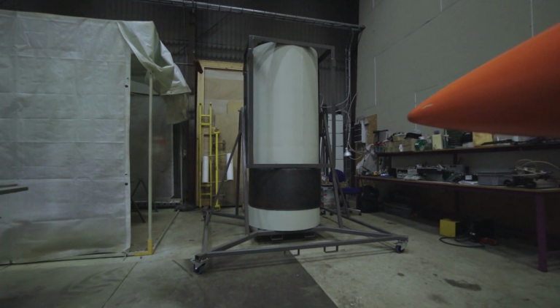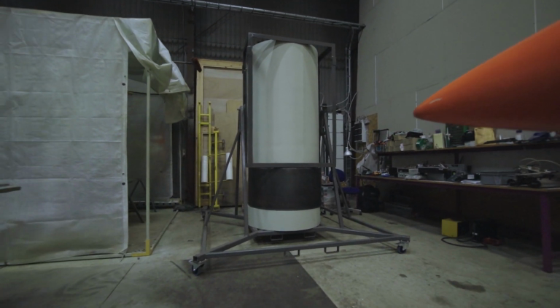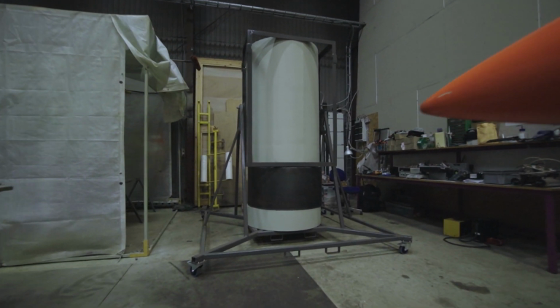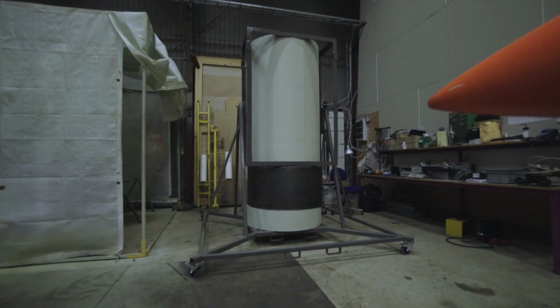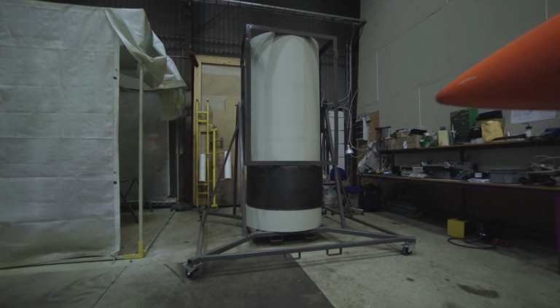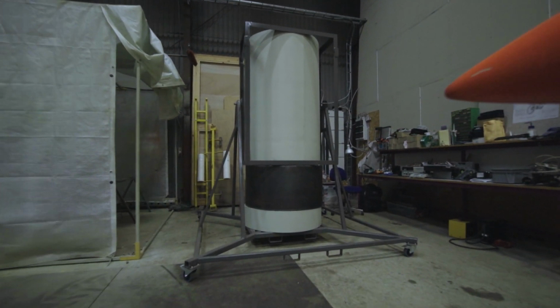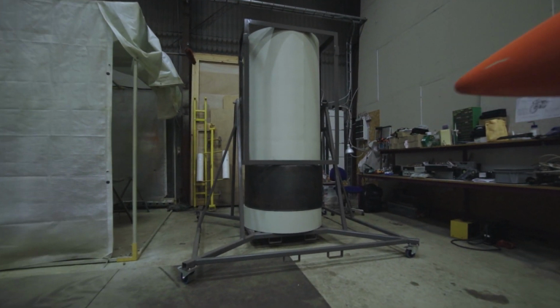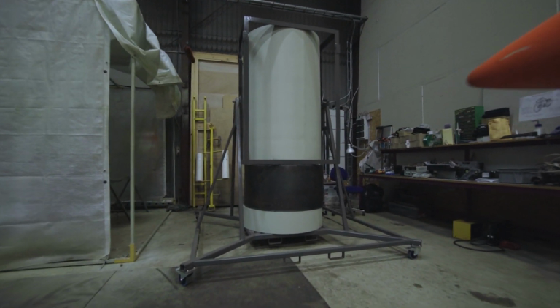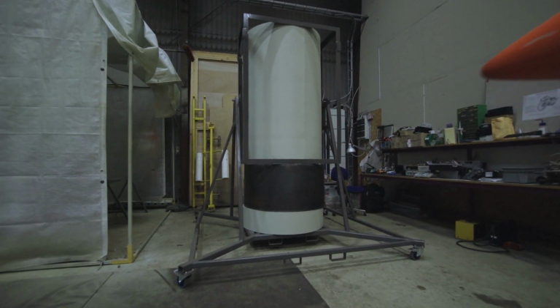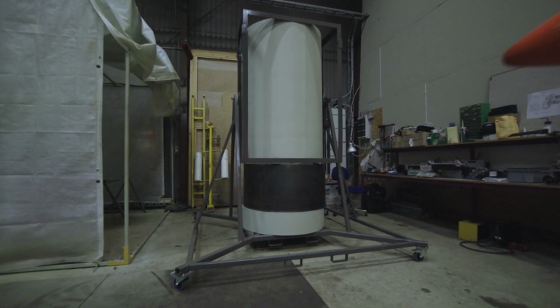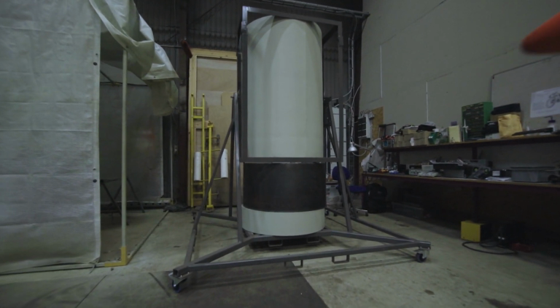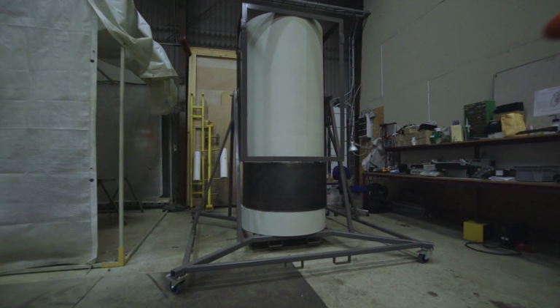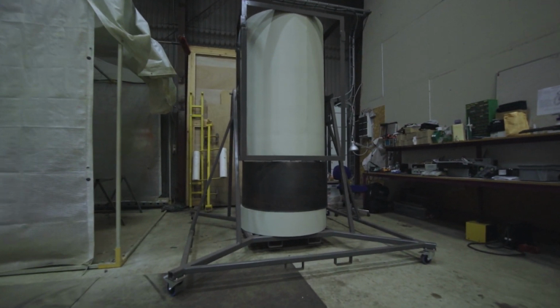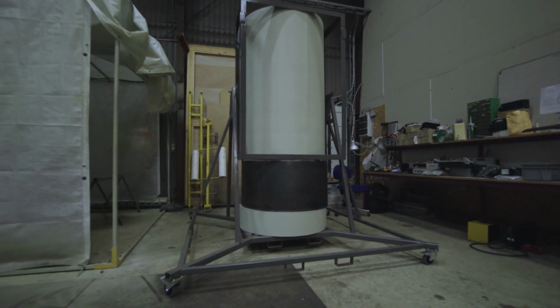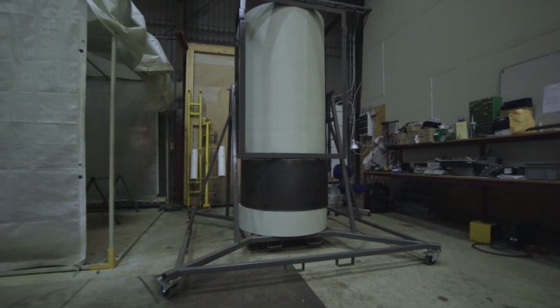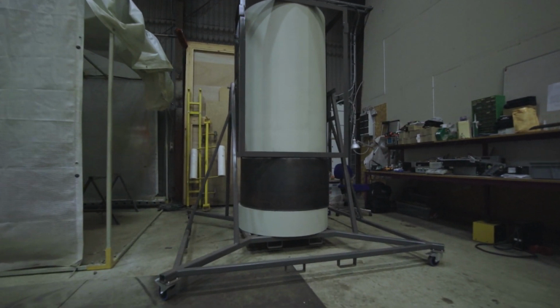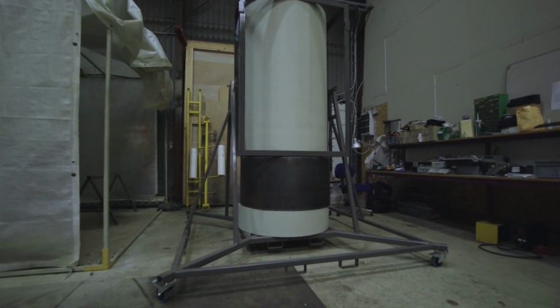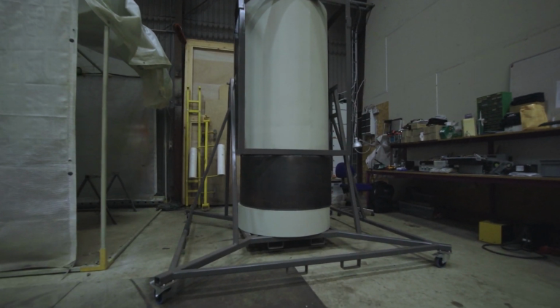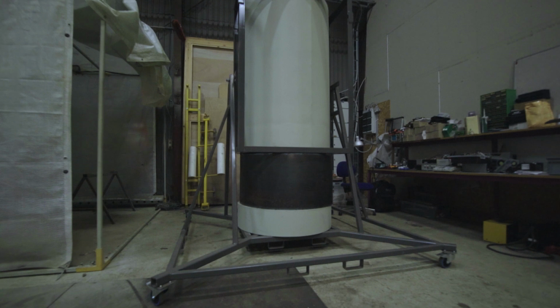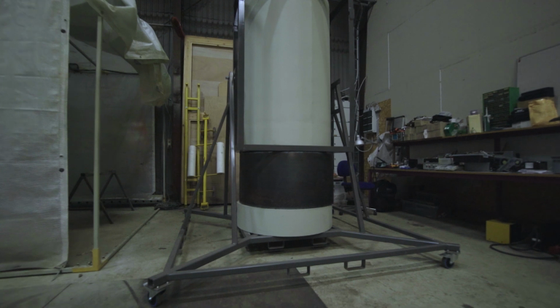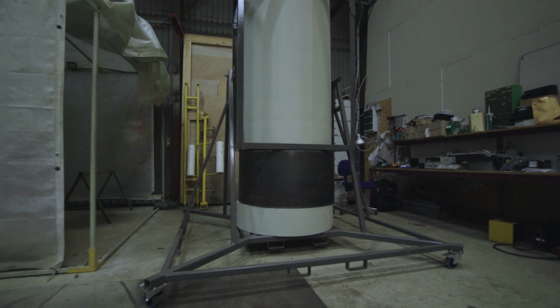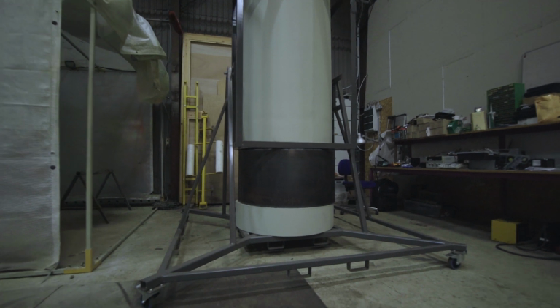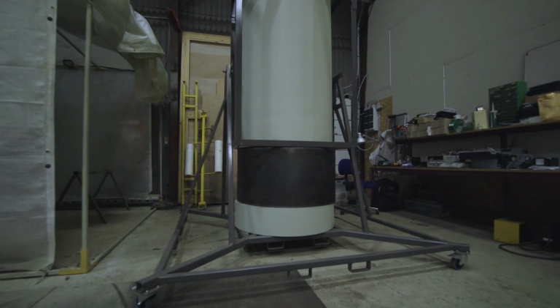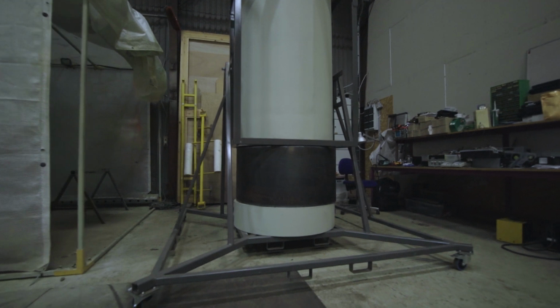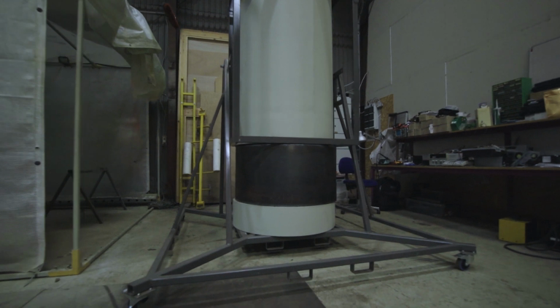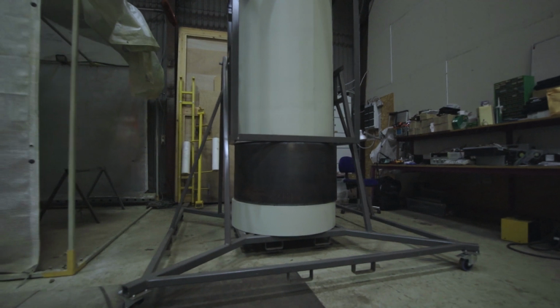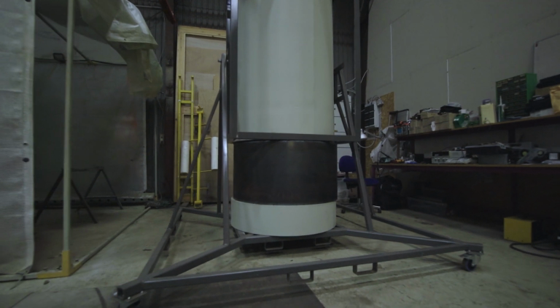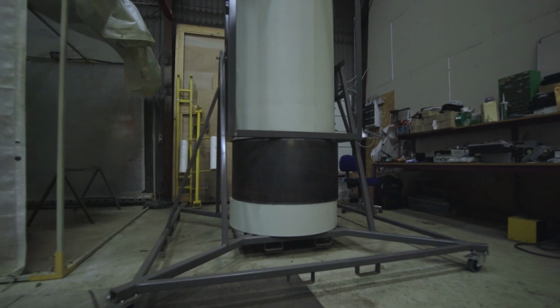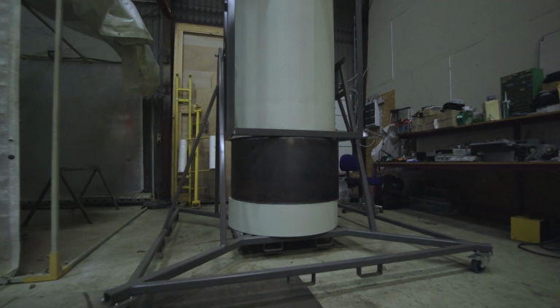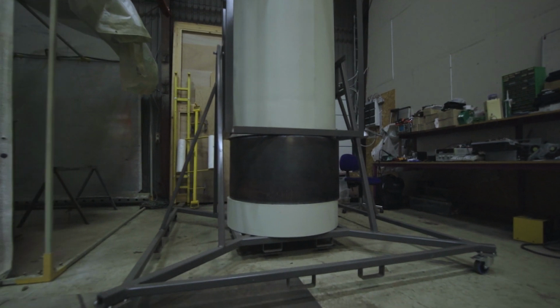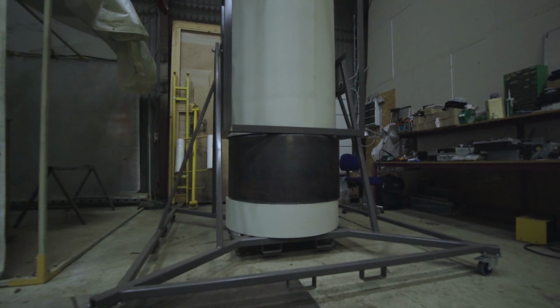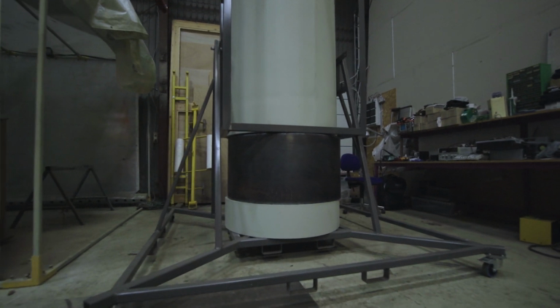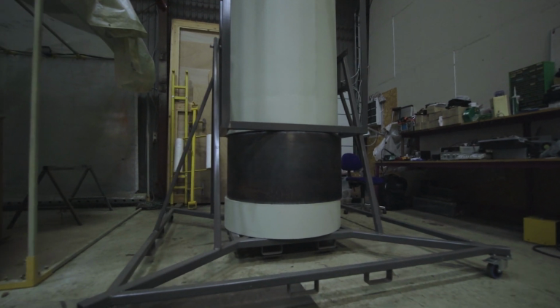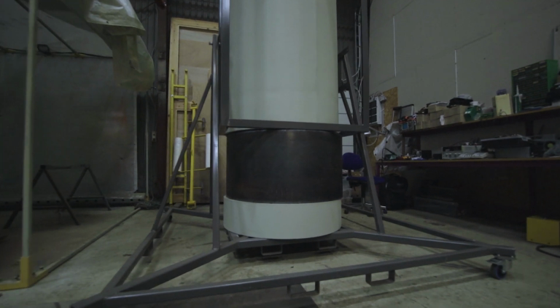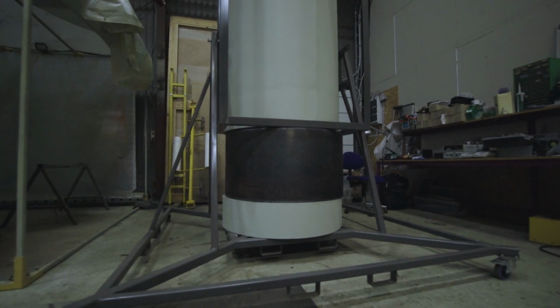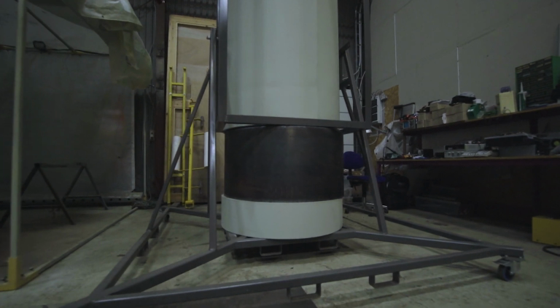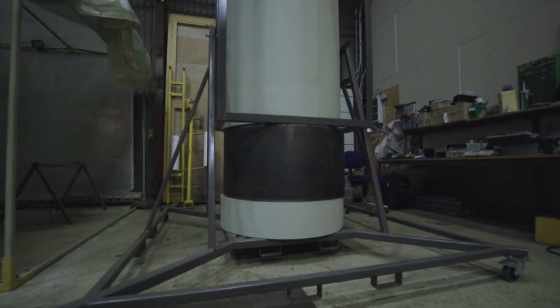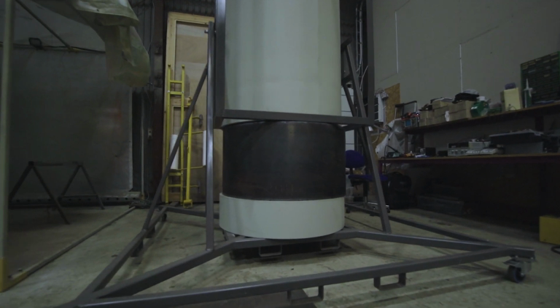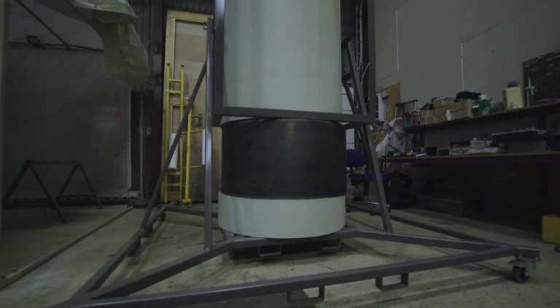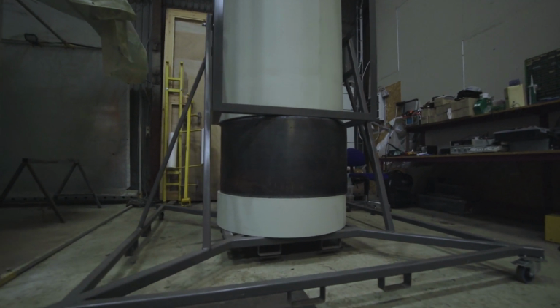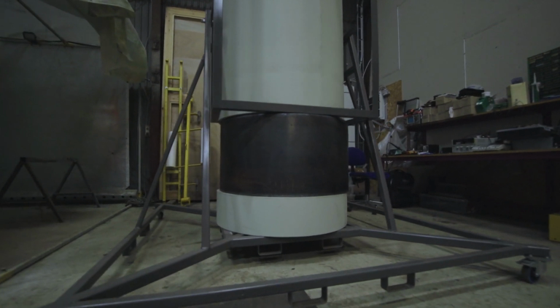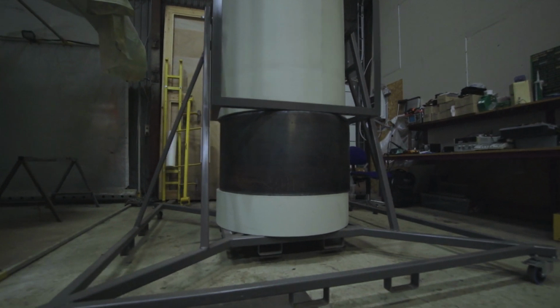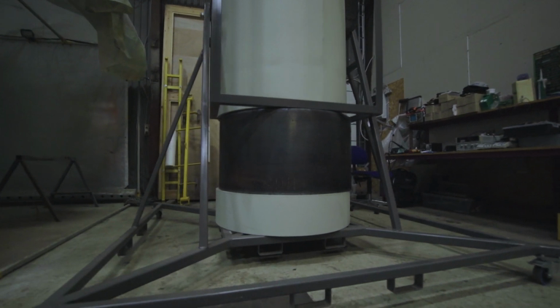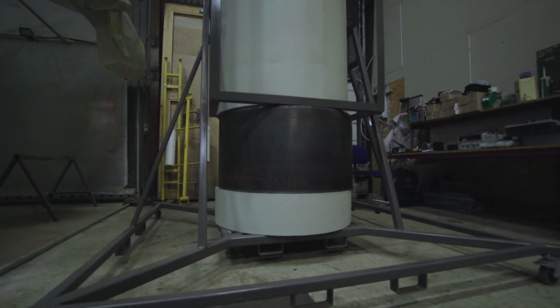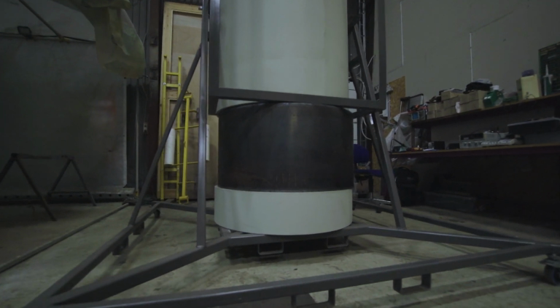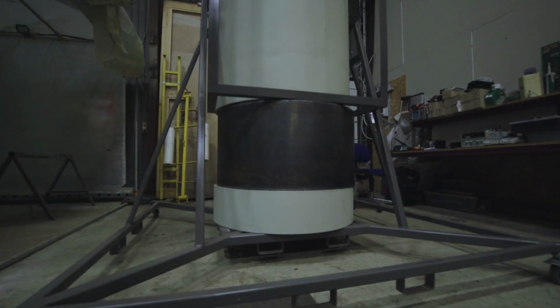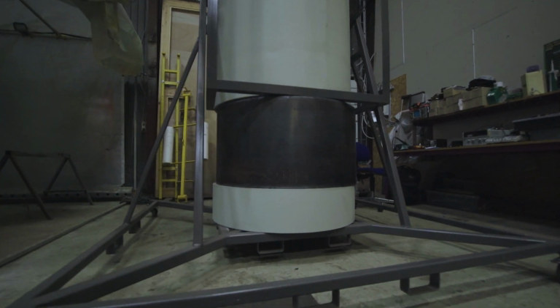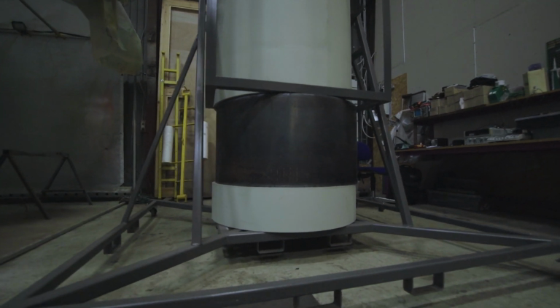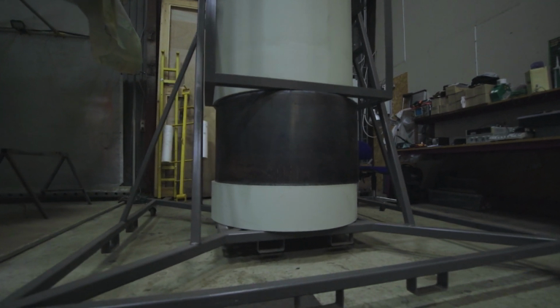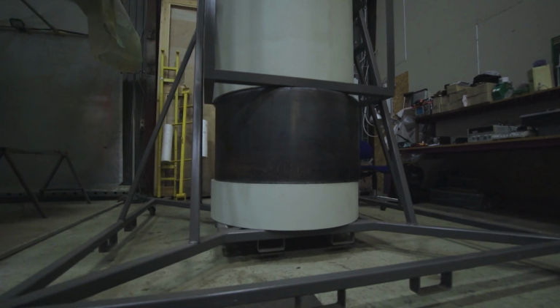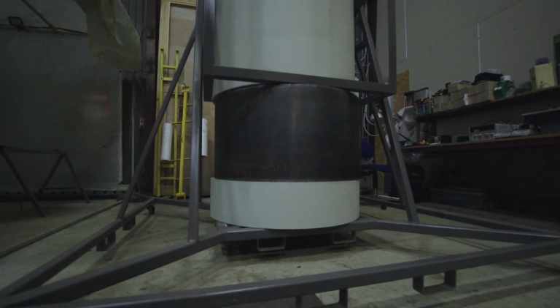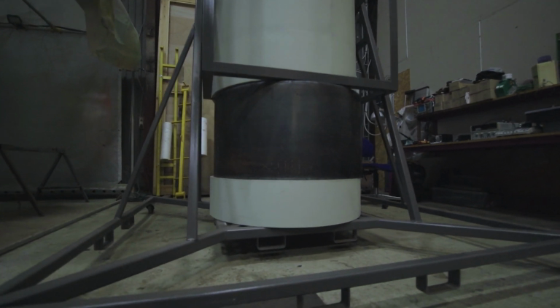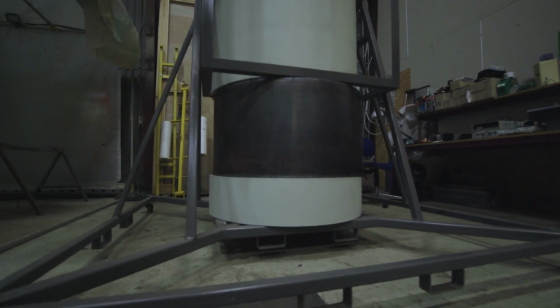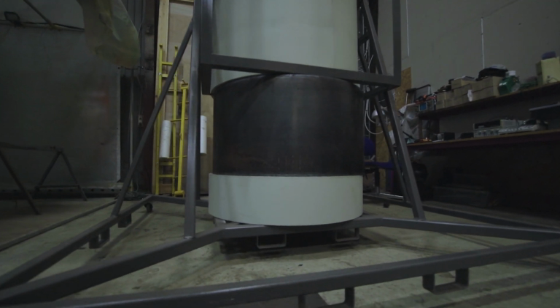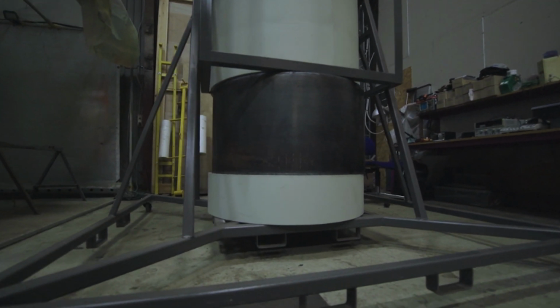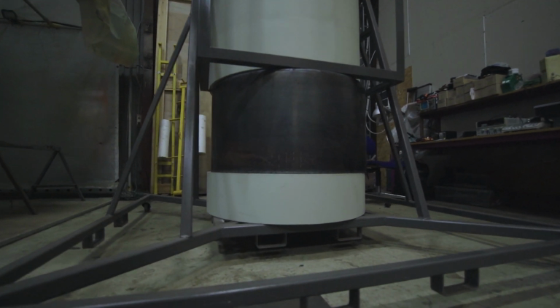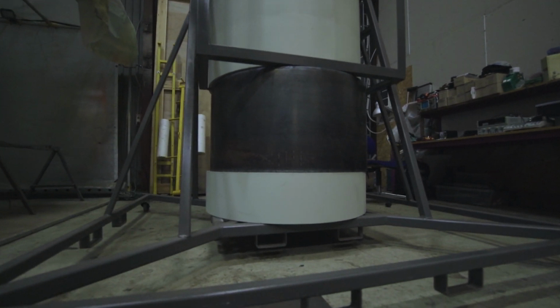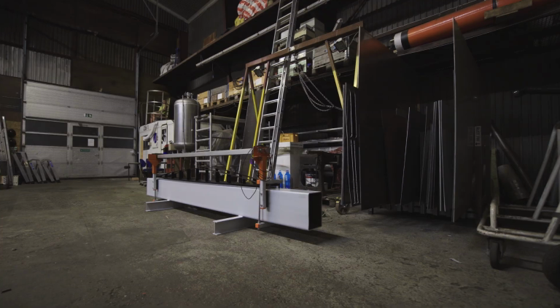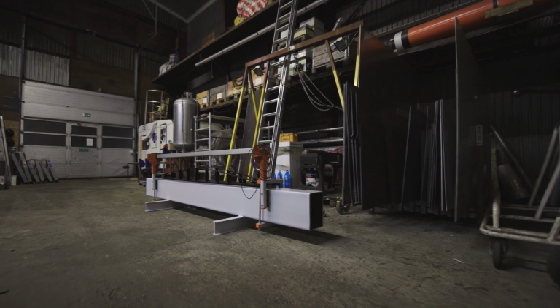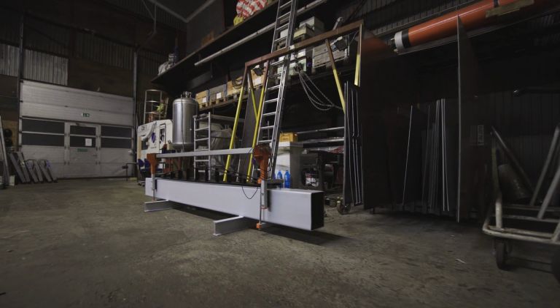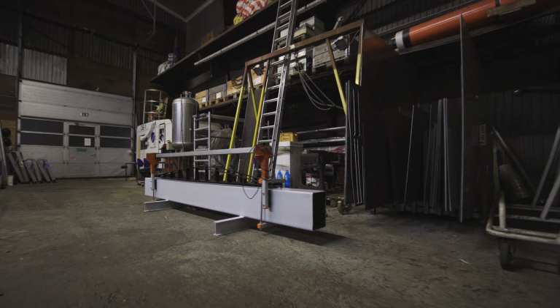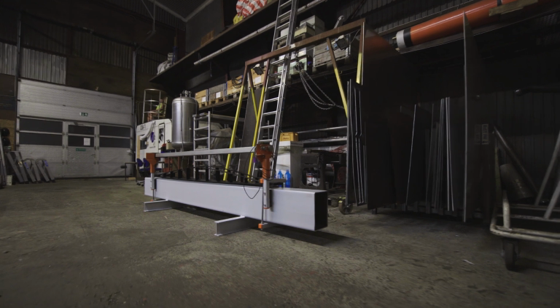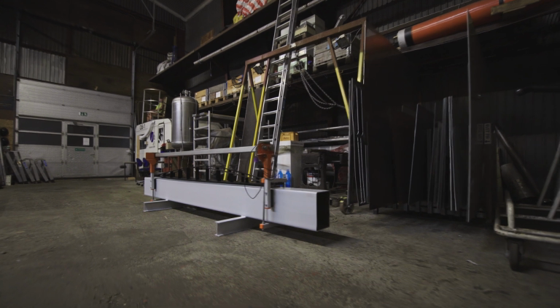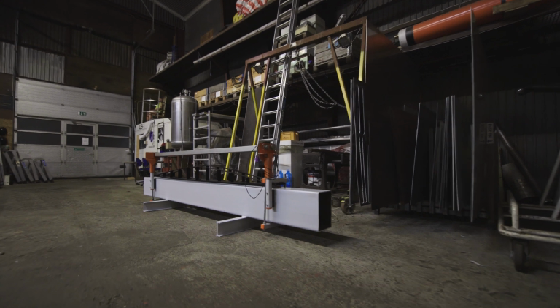You'll notice the space capsule prototype extension — the black steel cylinder down here — took a backseat as we put a lot of effort into cleaning the workshop that day.